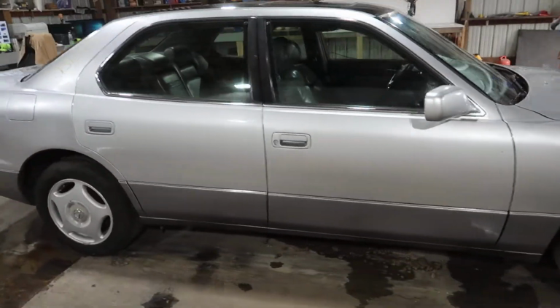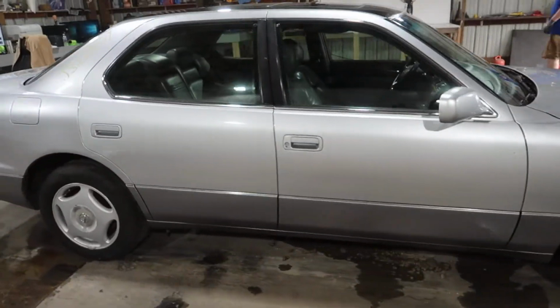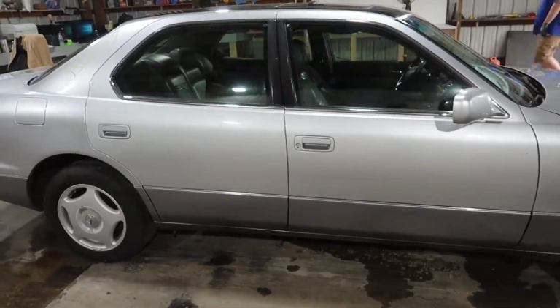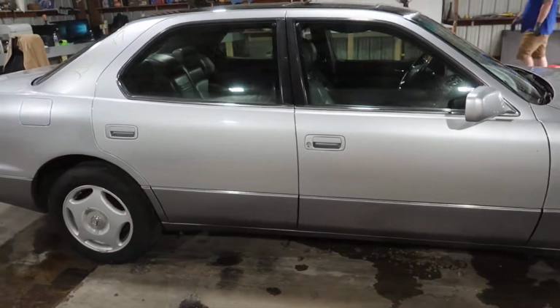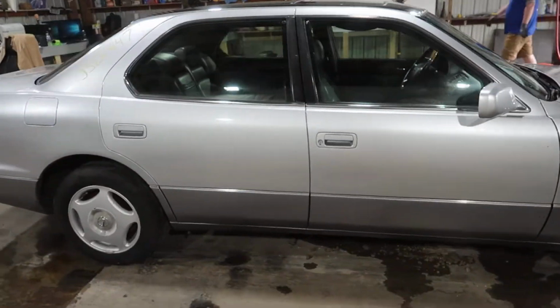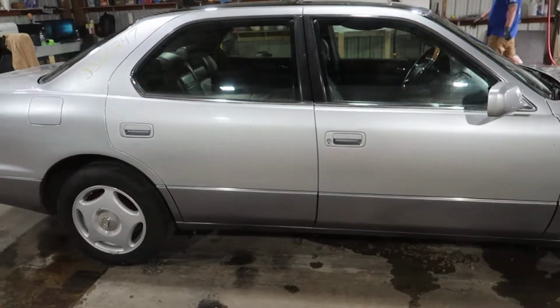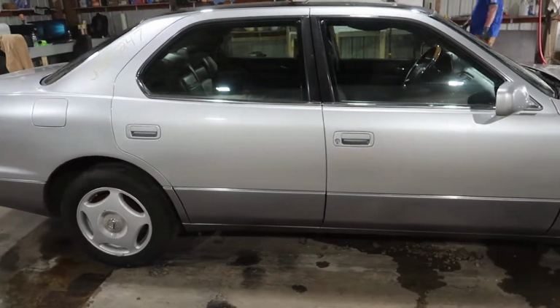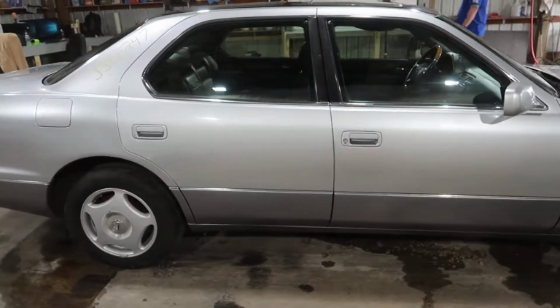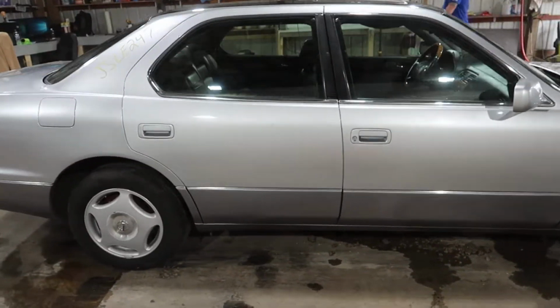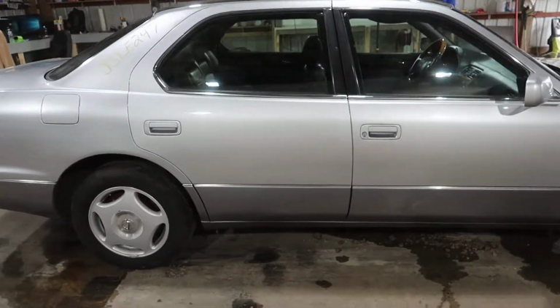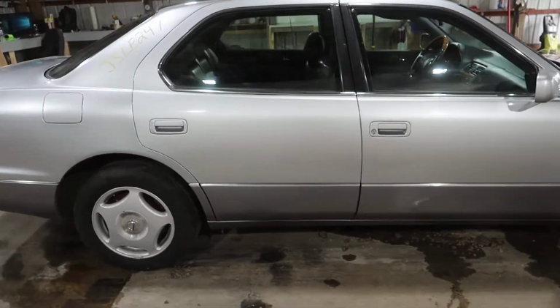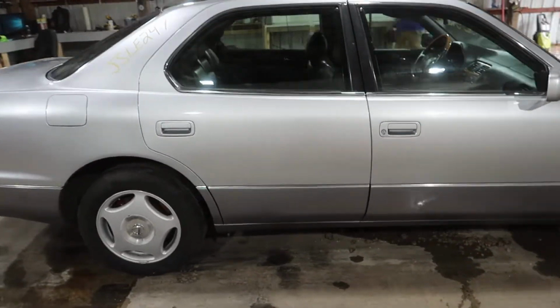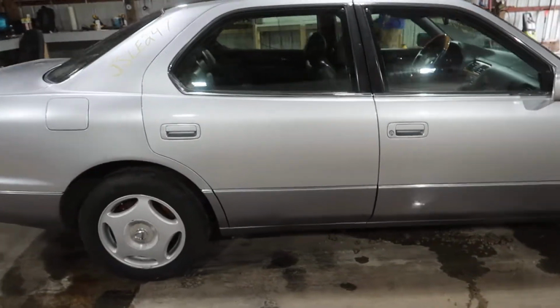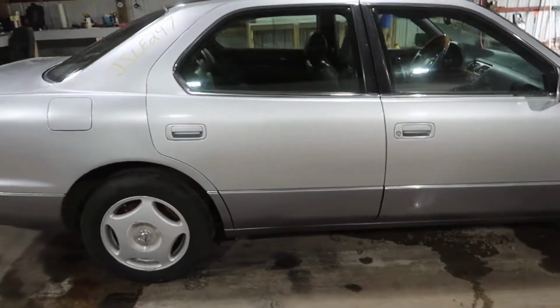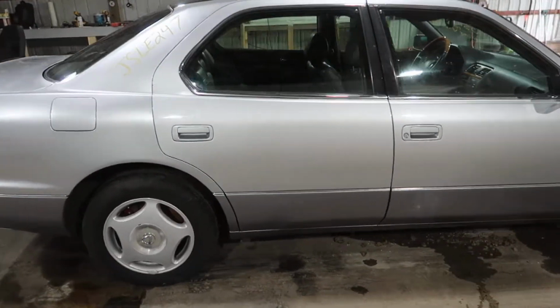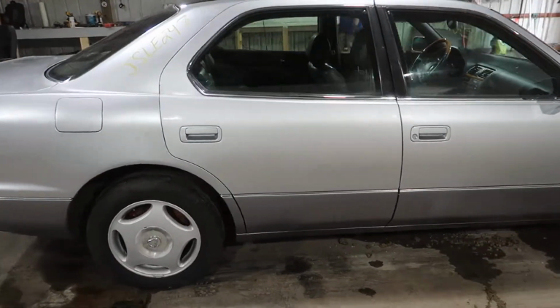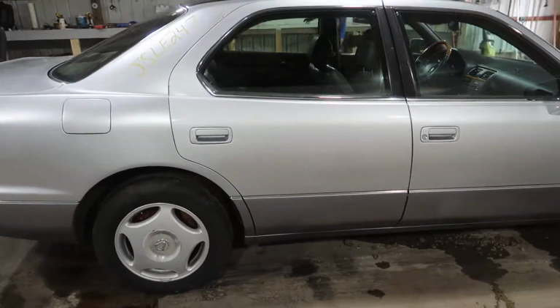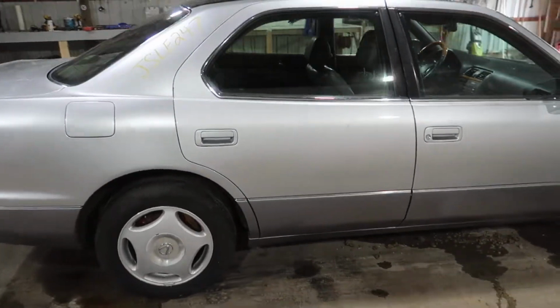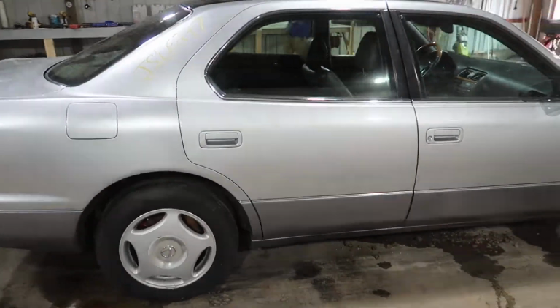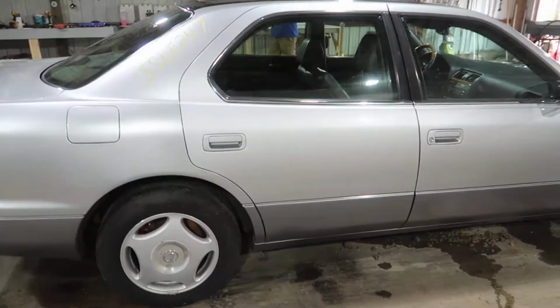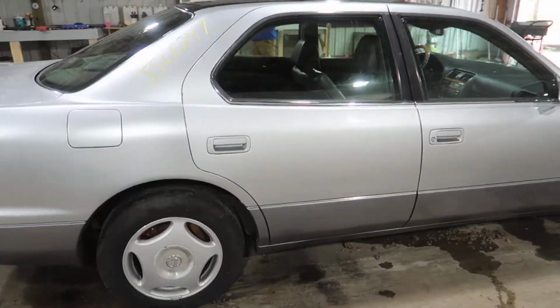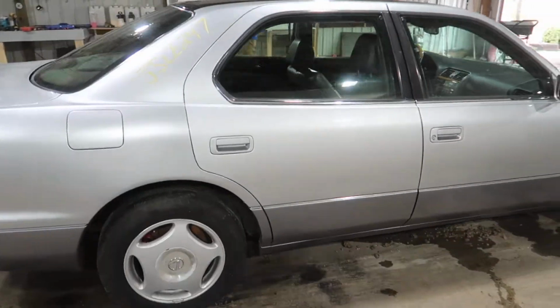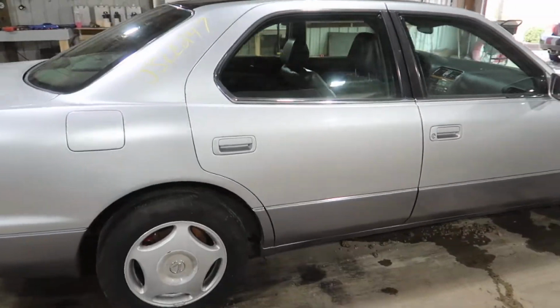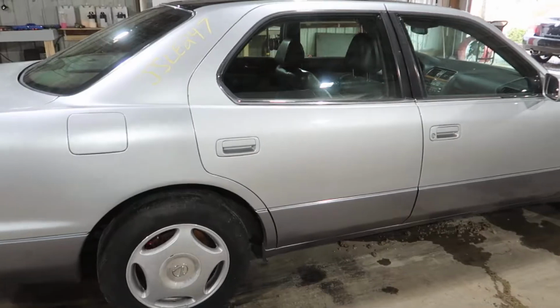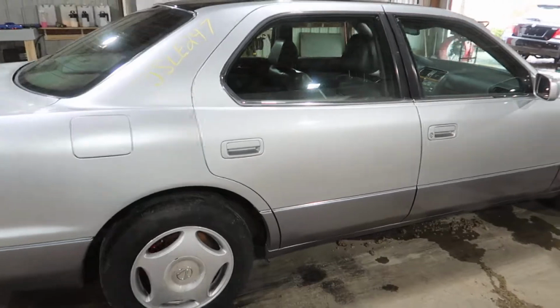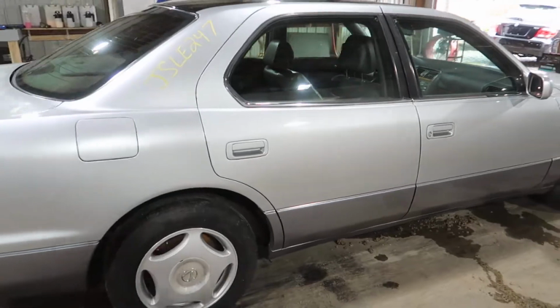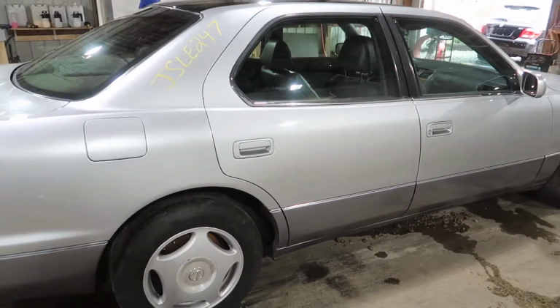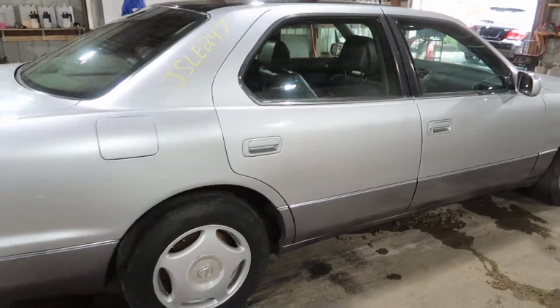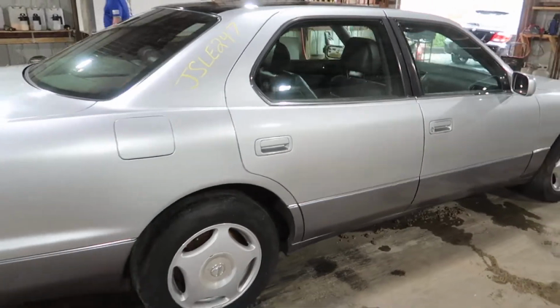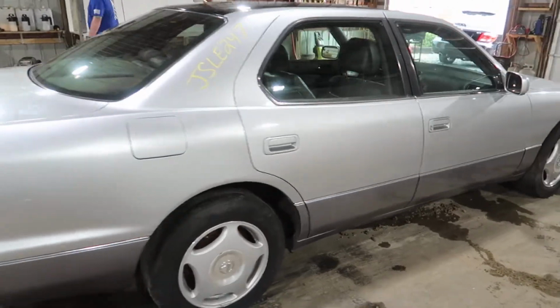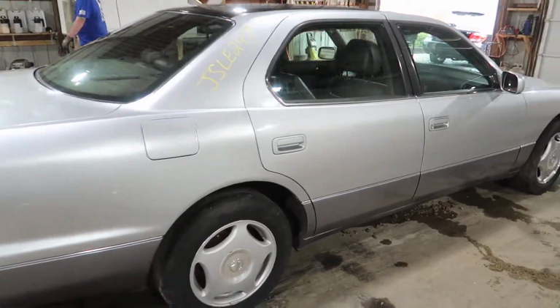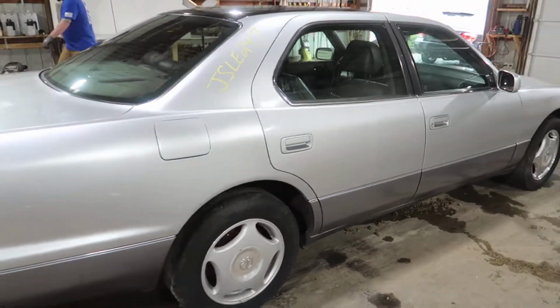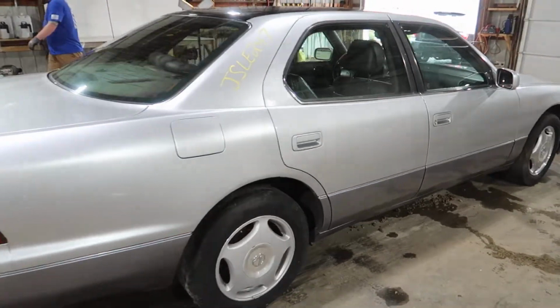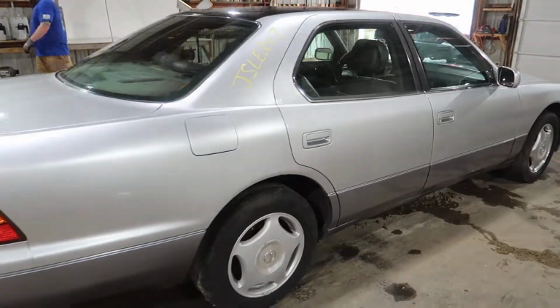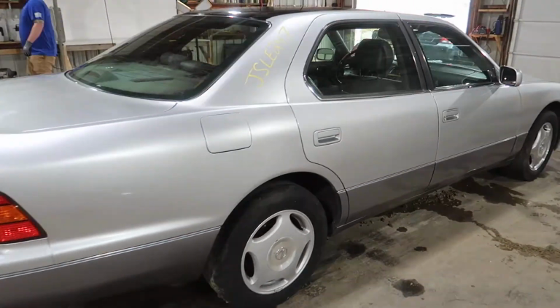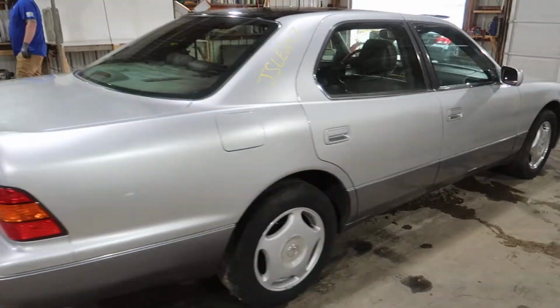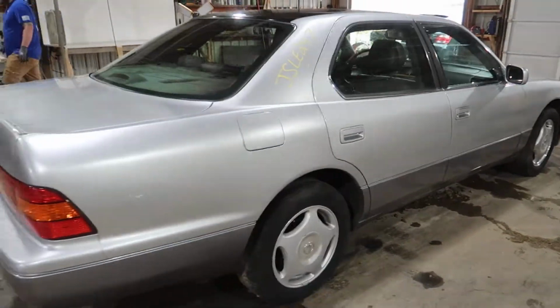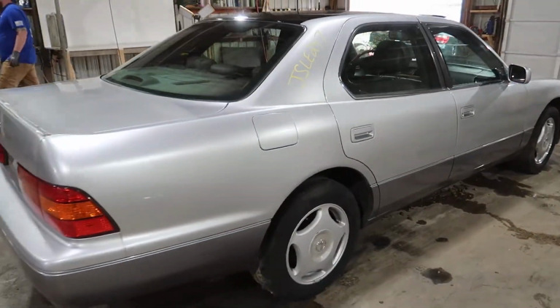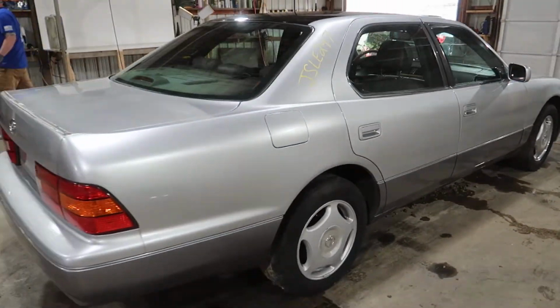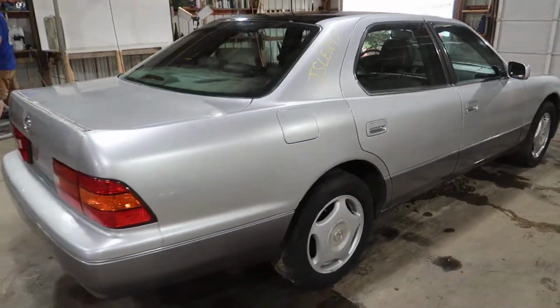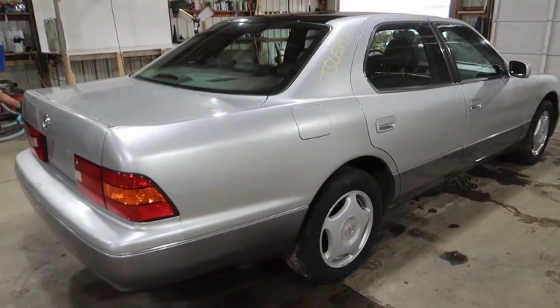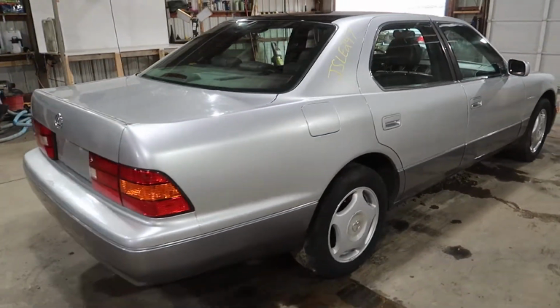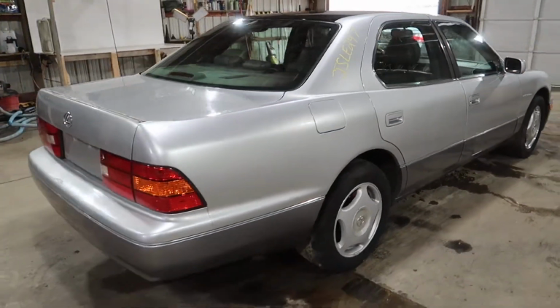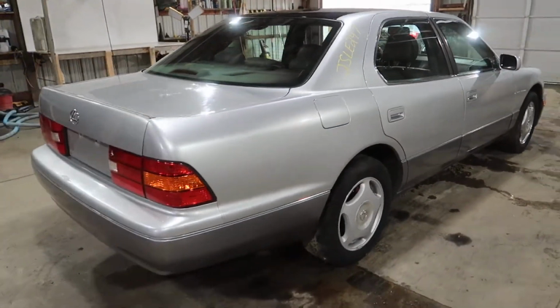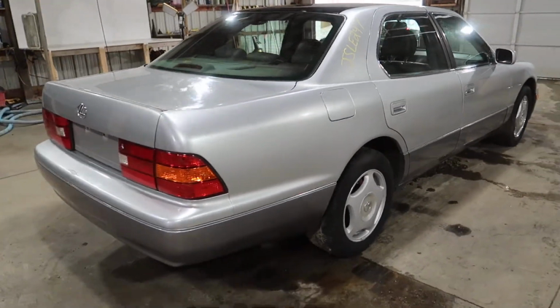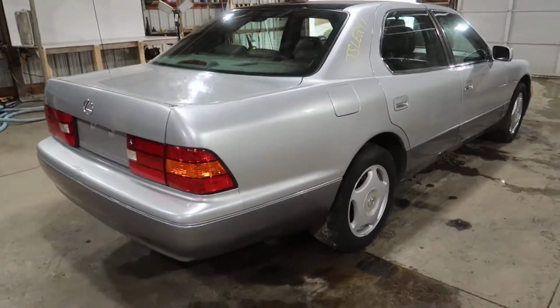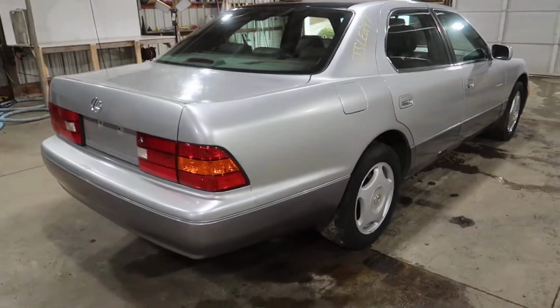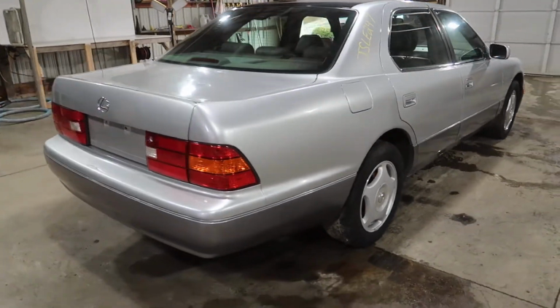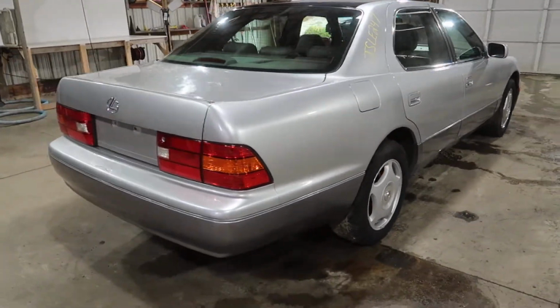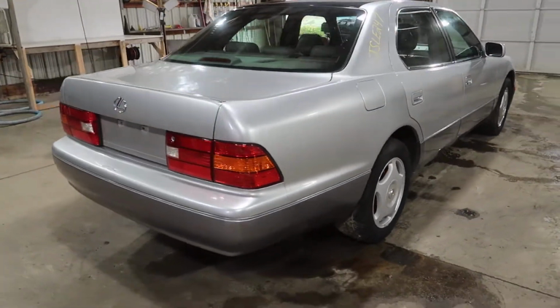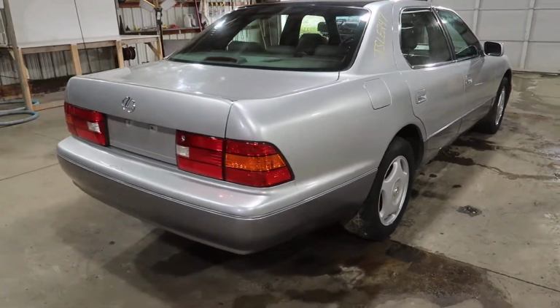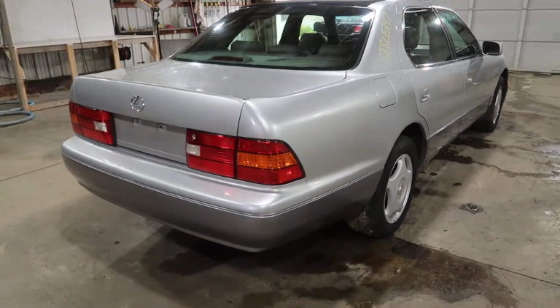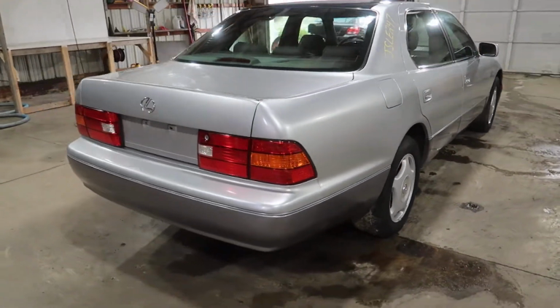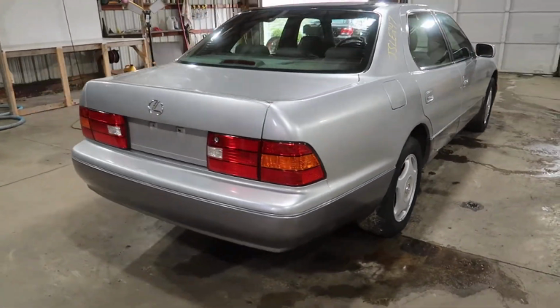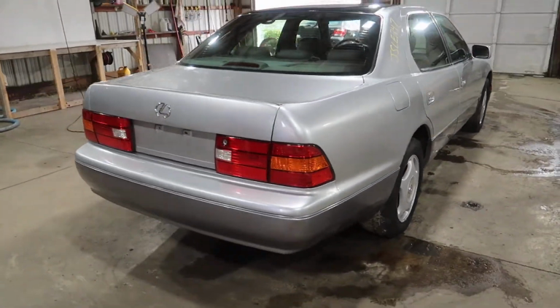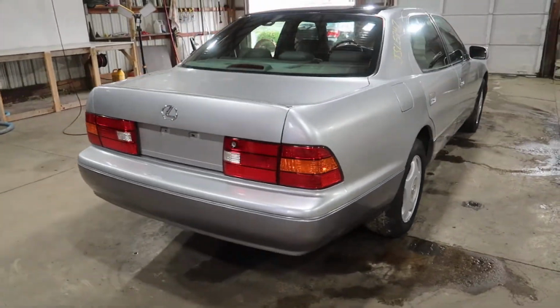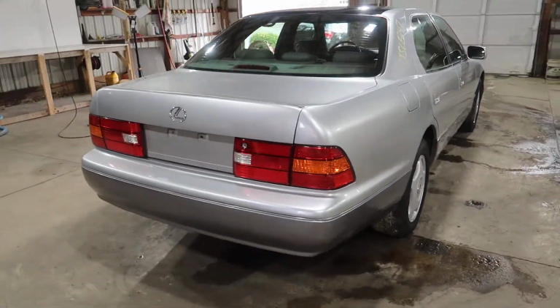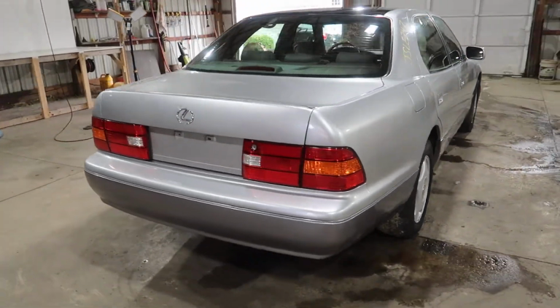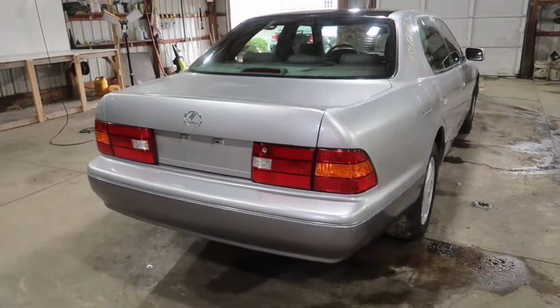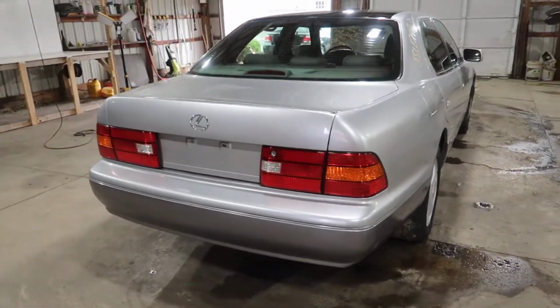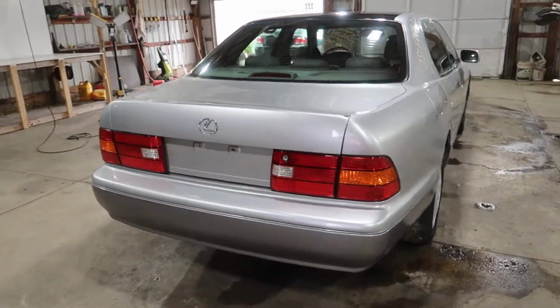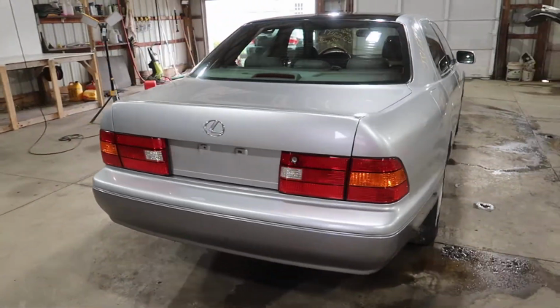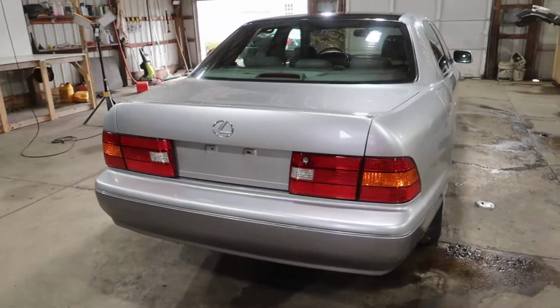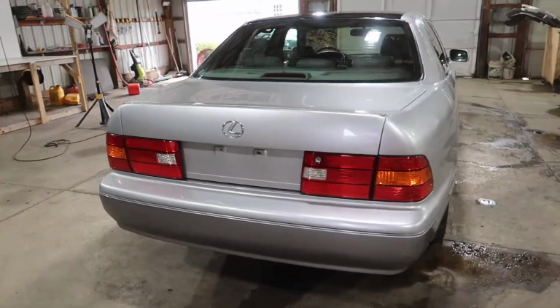Got a wheel set on here for reconditioning. Tail lights, rear bumper.